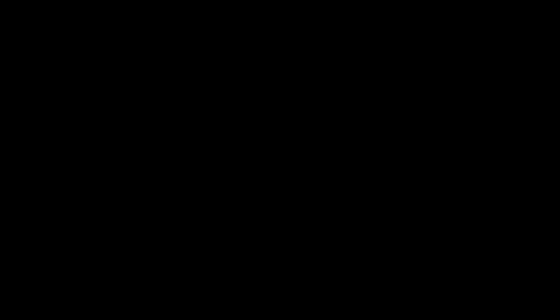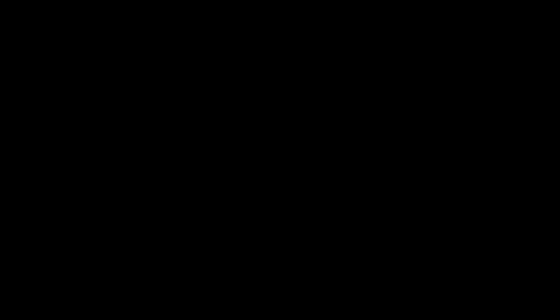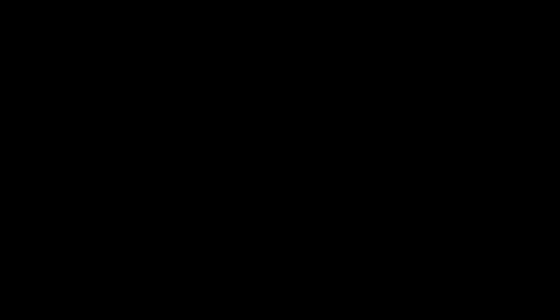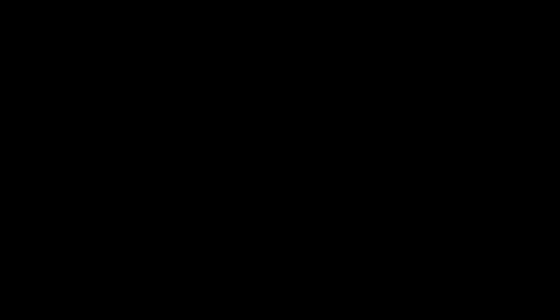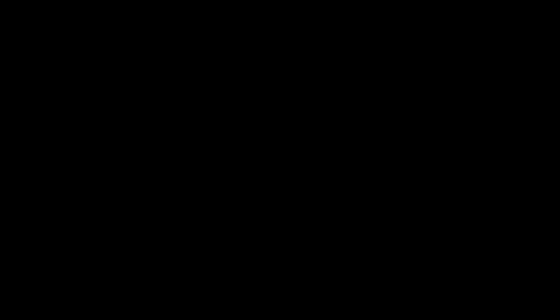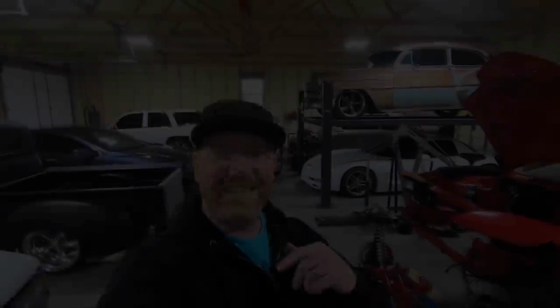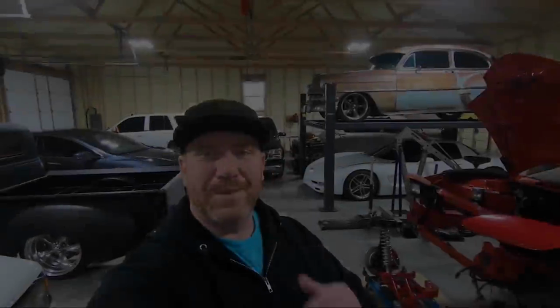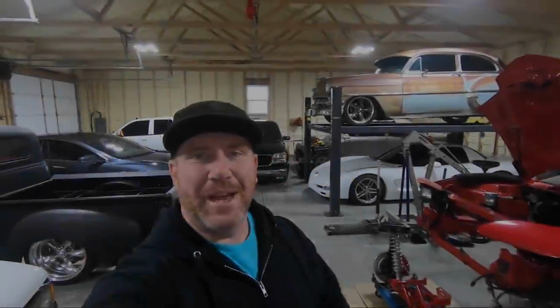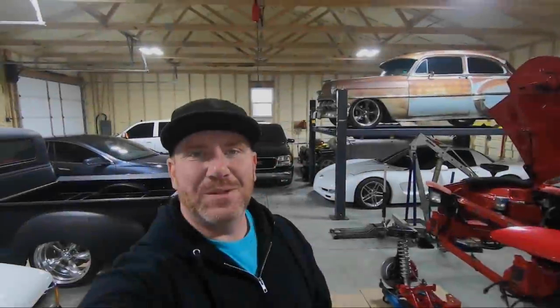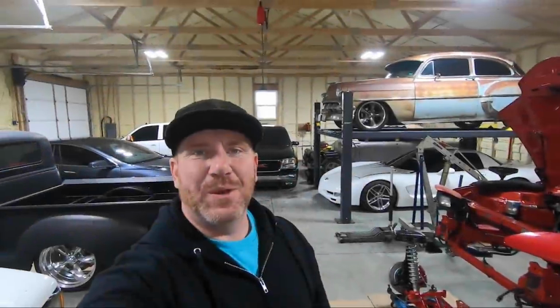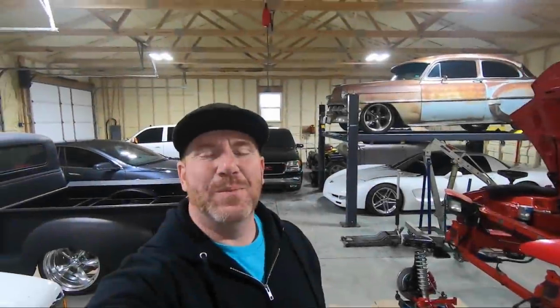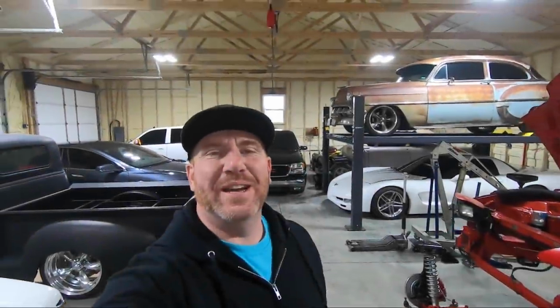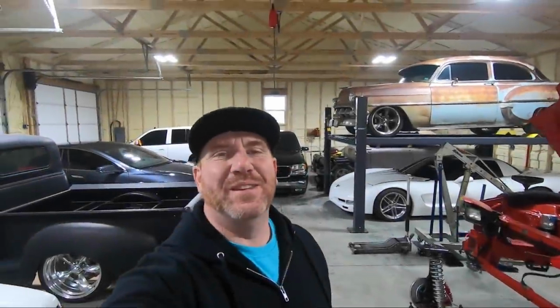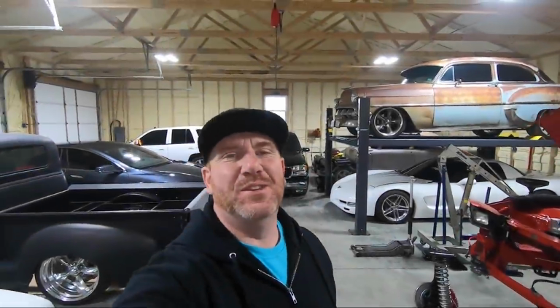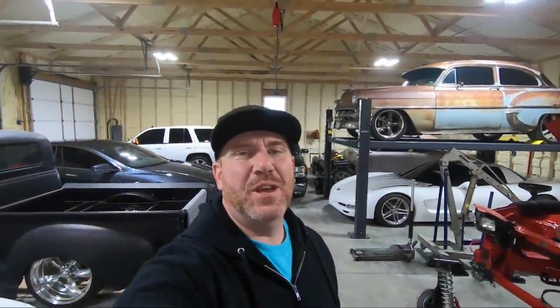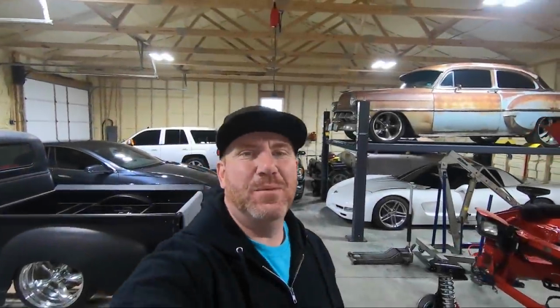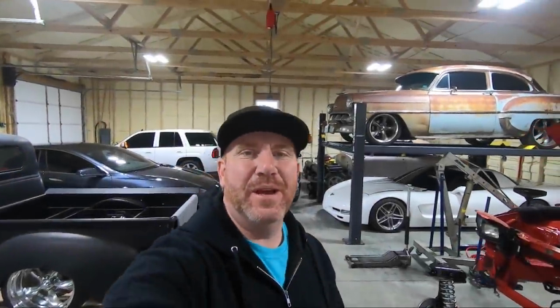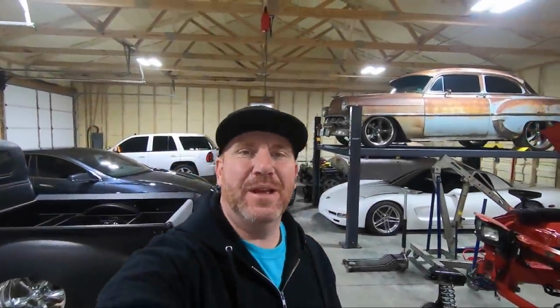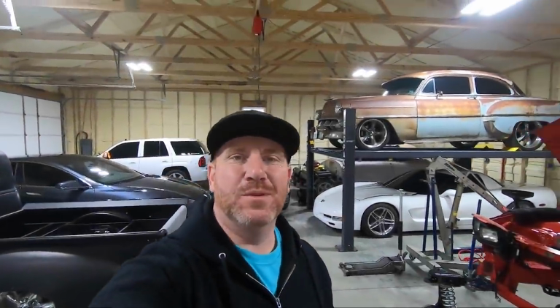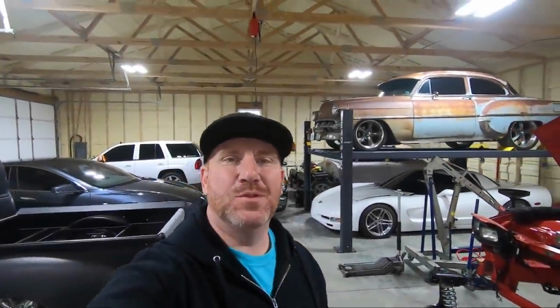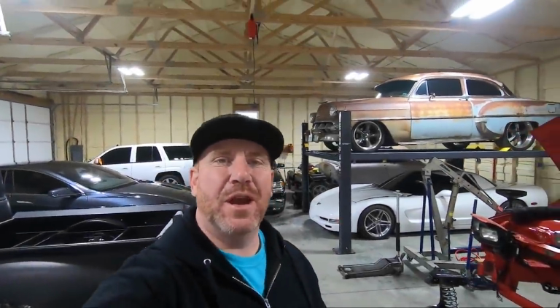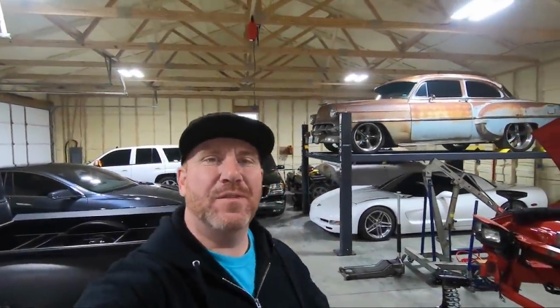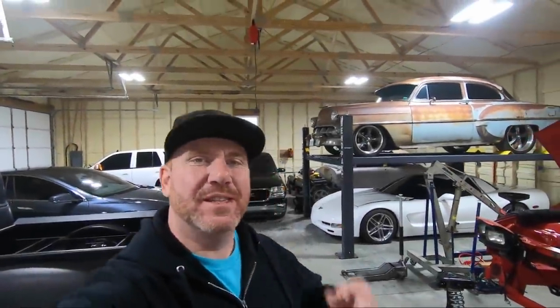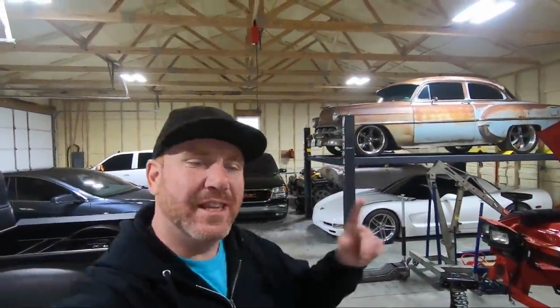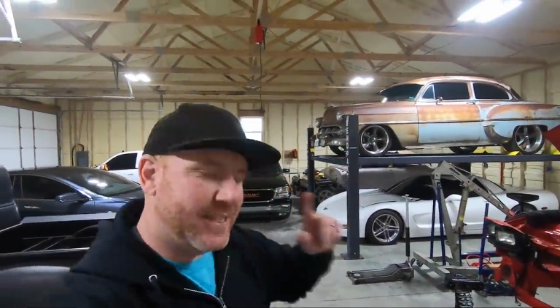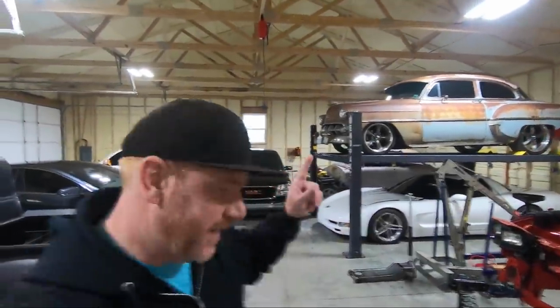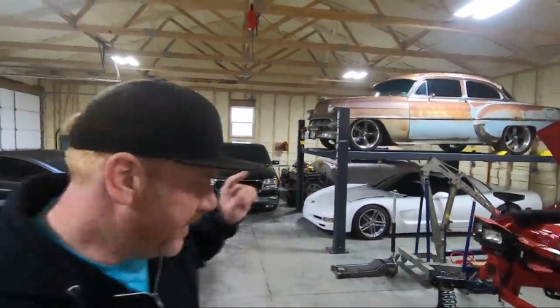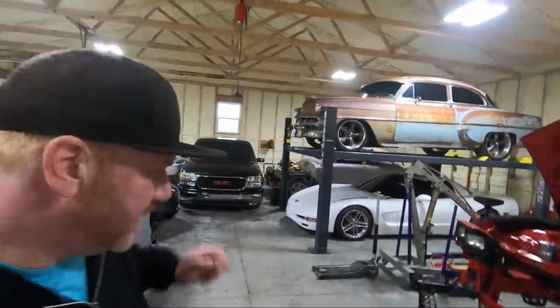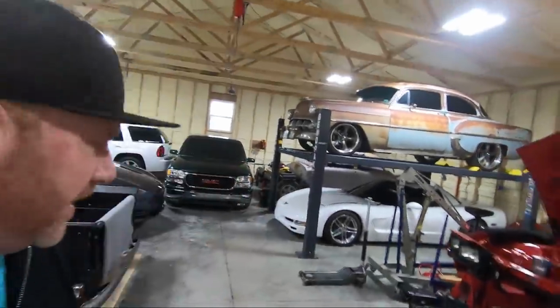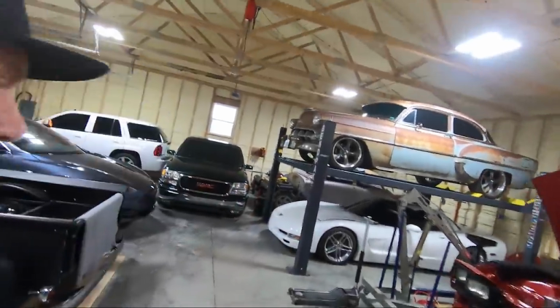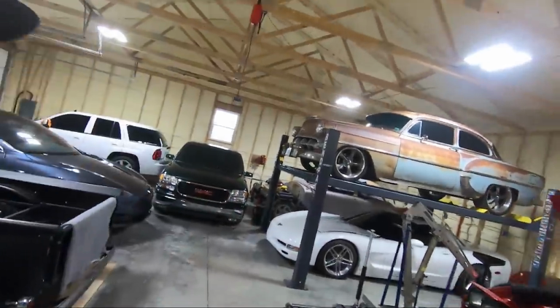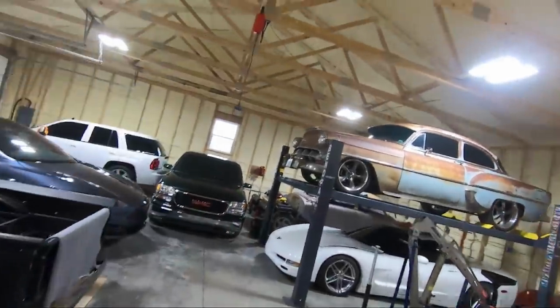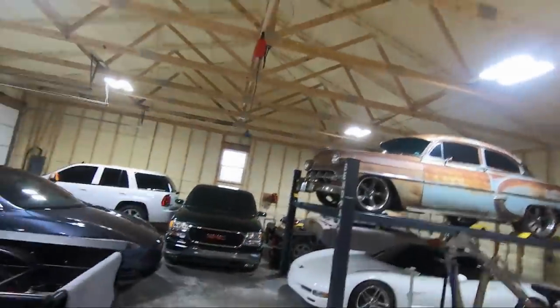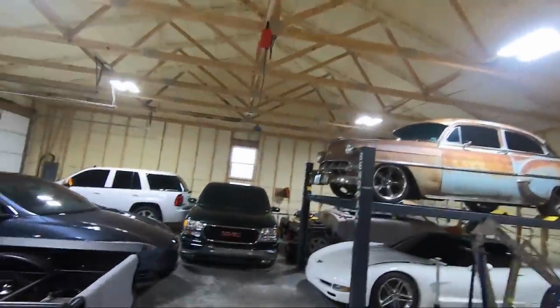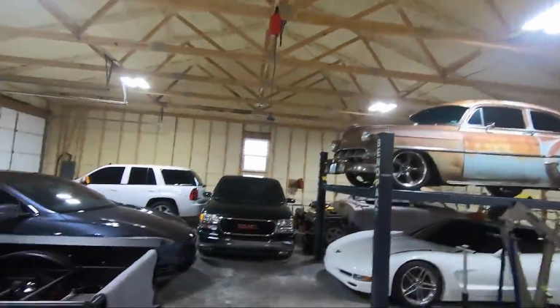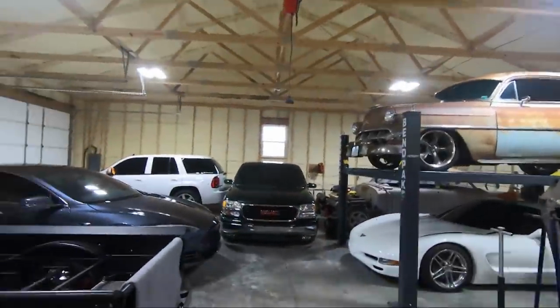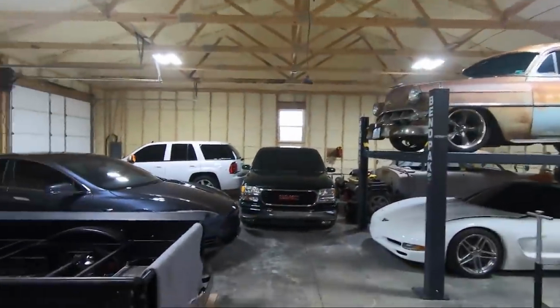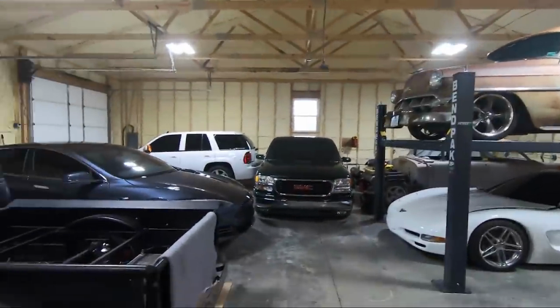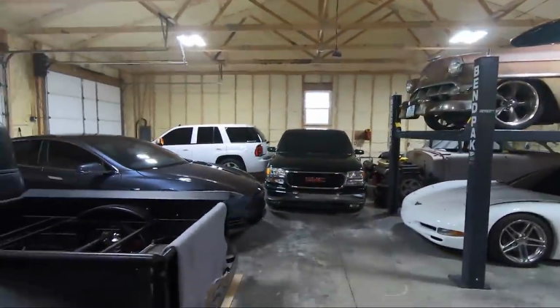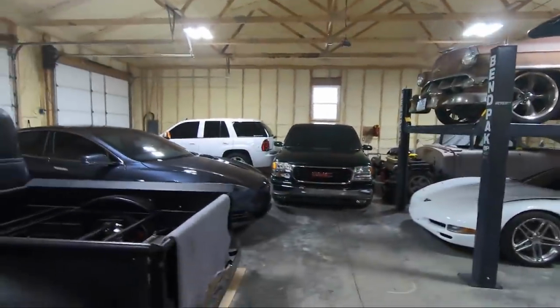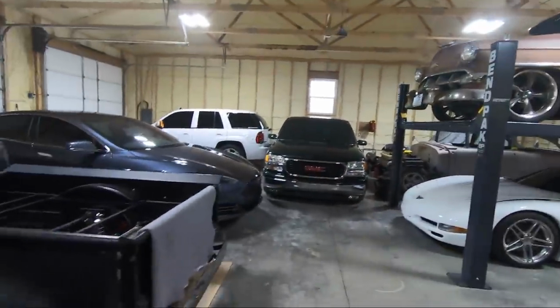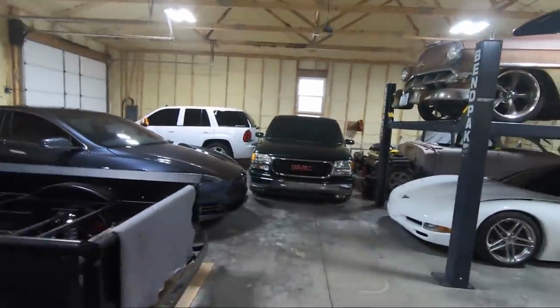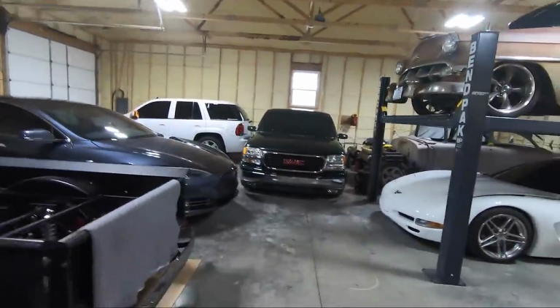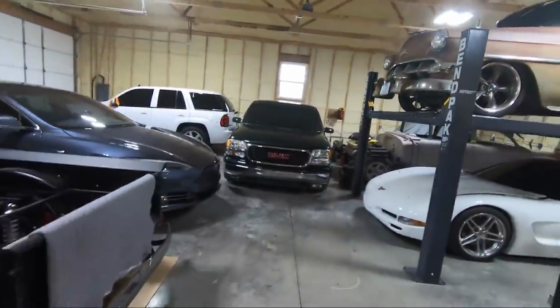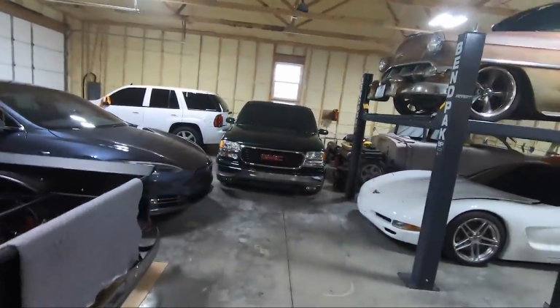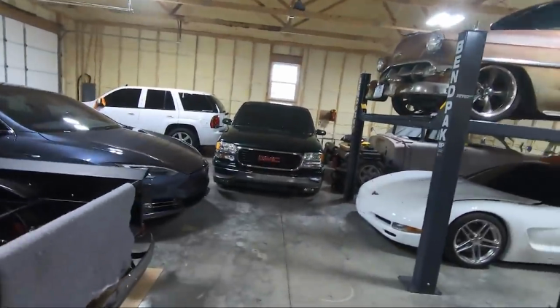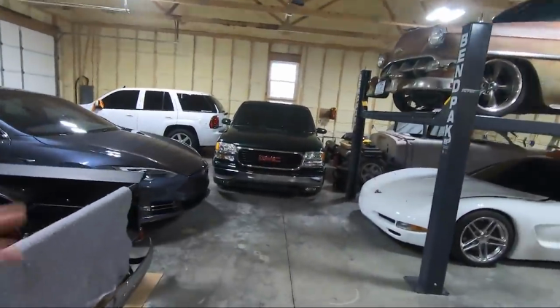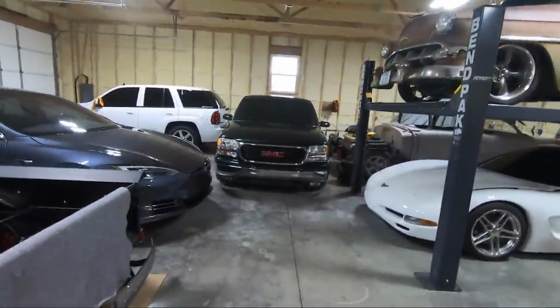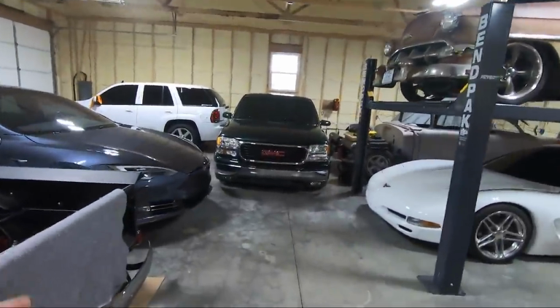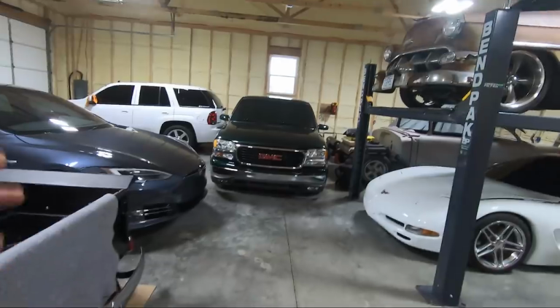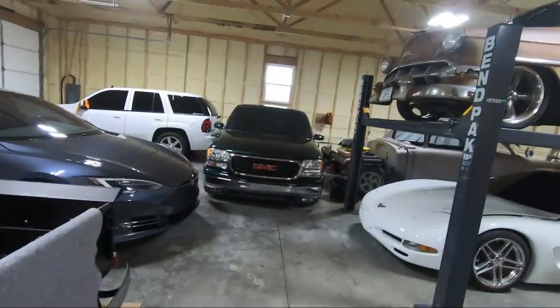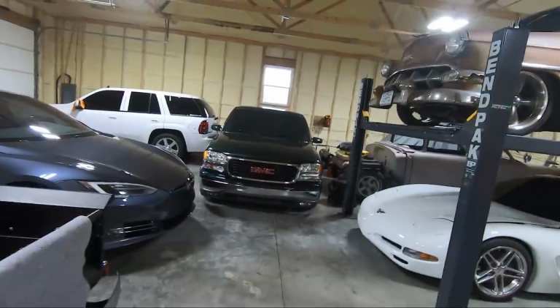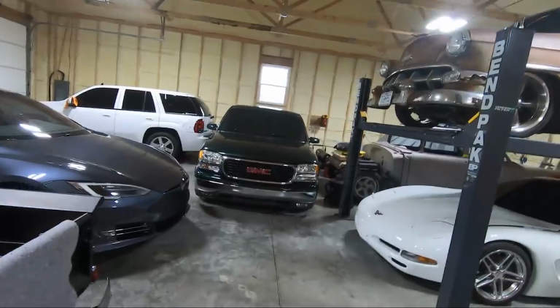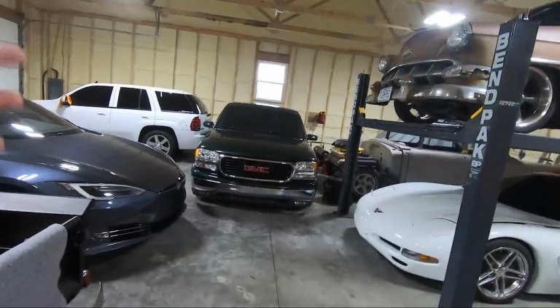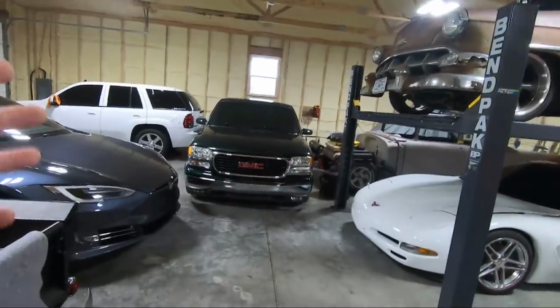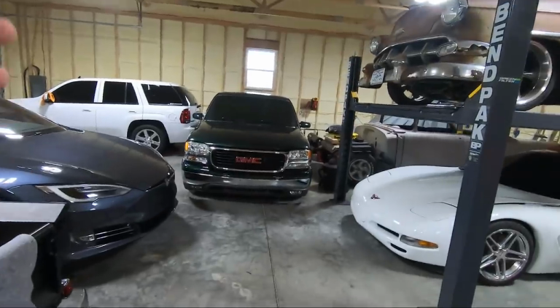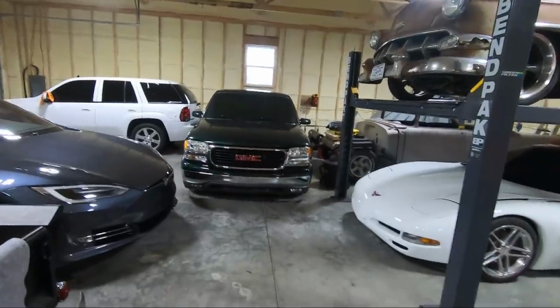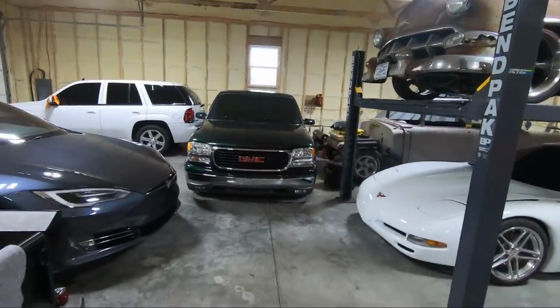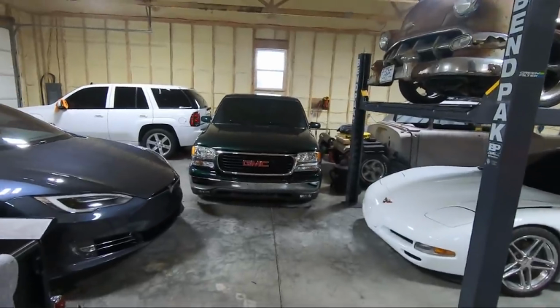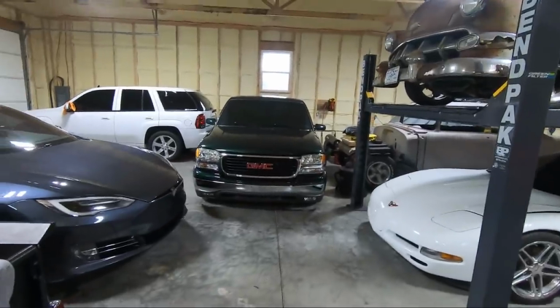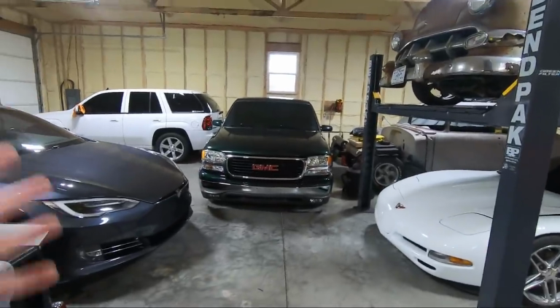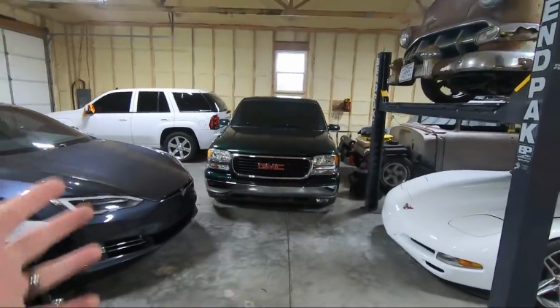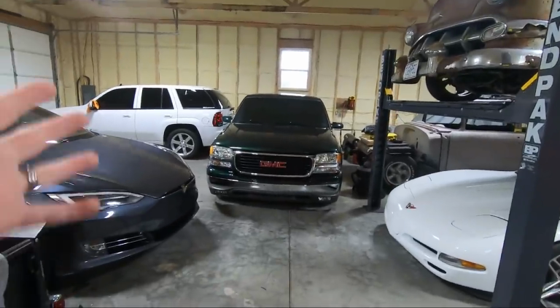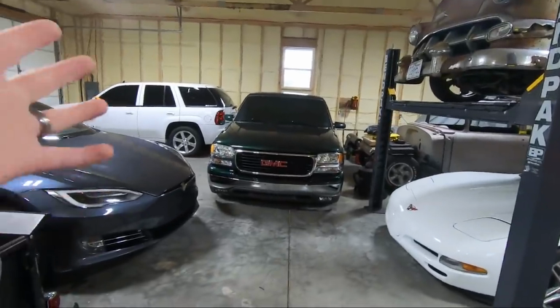What is up guys? Welcome back to the channel. My name is Travis. This is TWA Motorsports and today we're upgrading some upgrades.